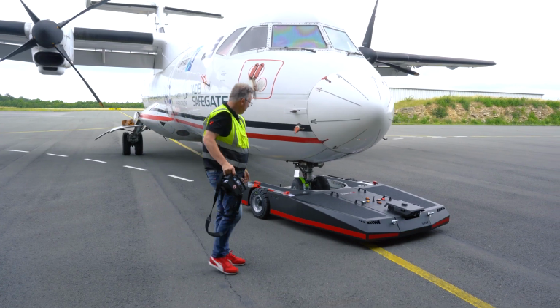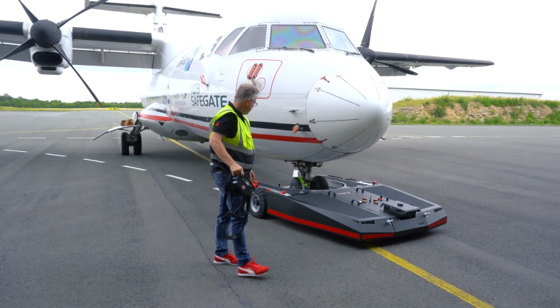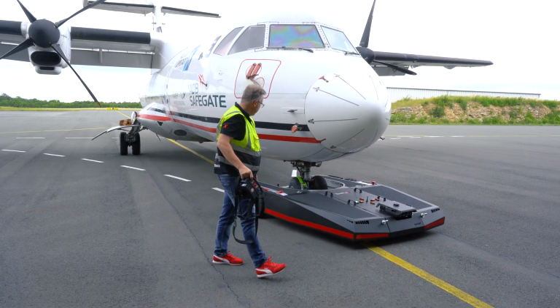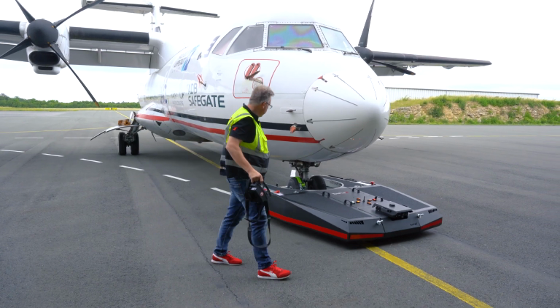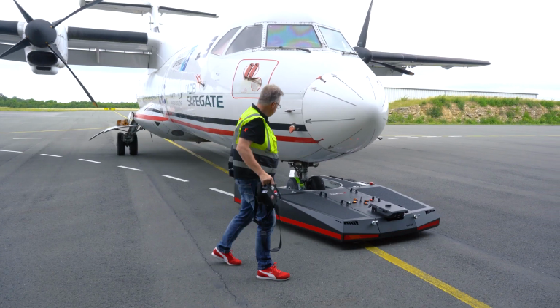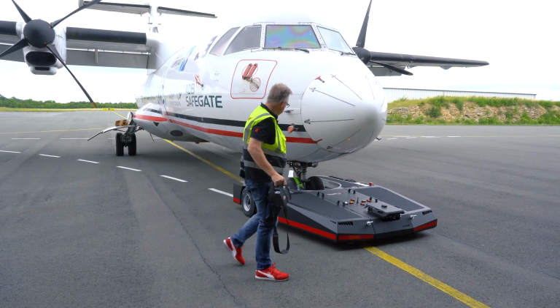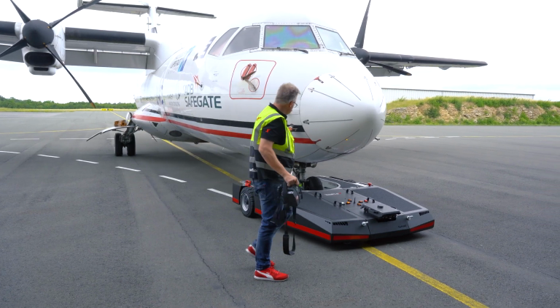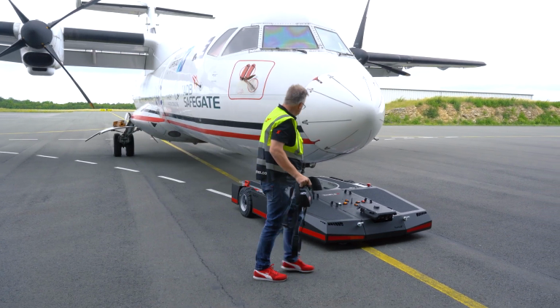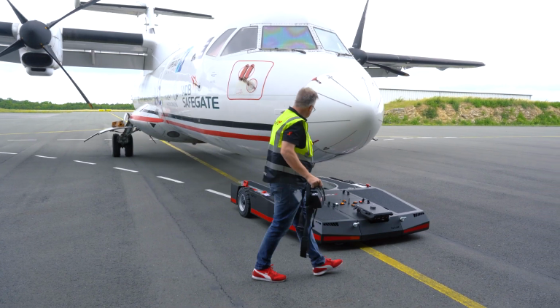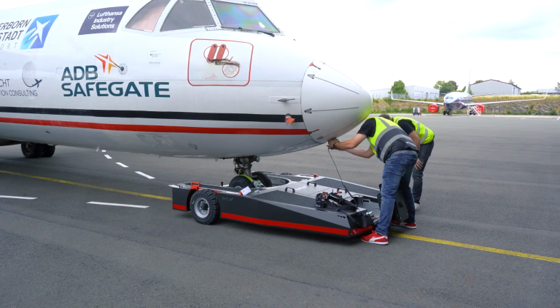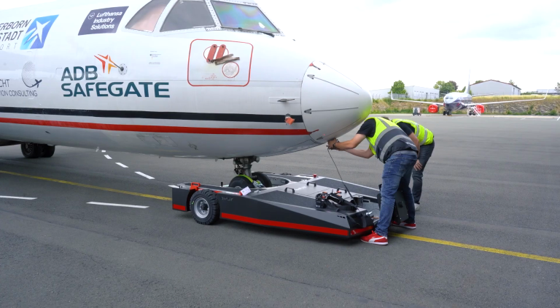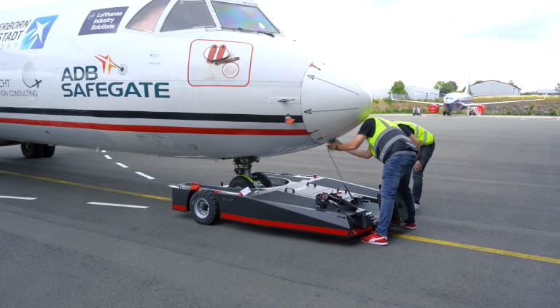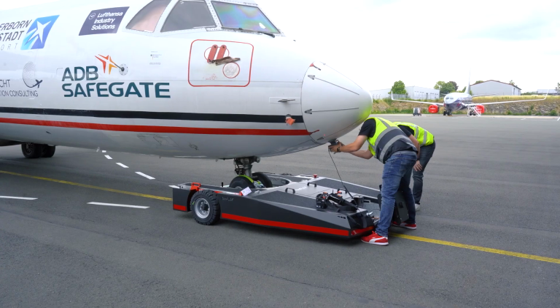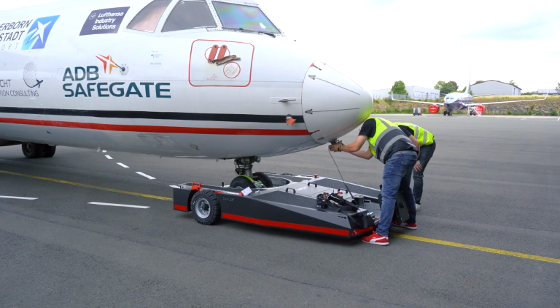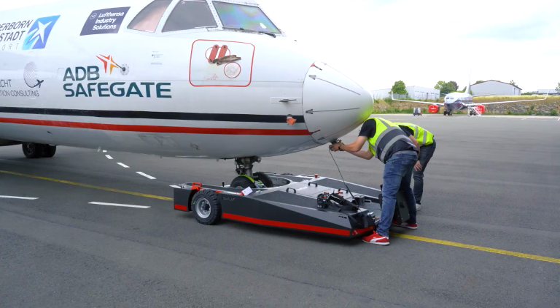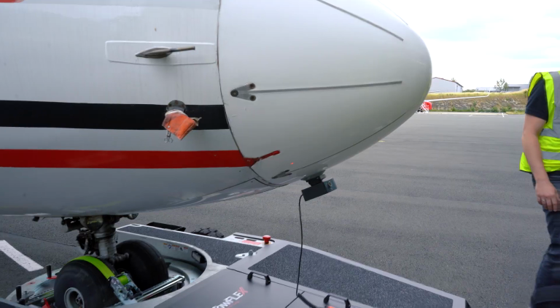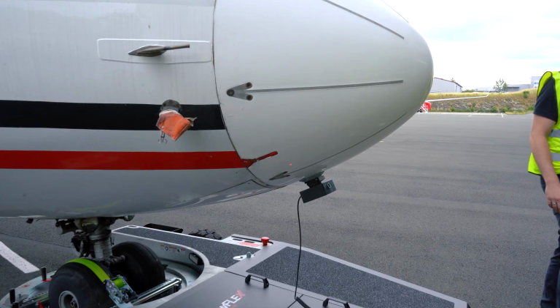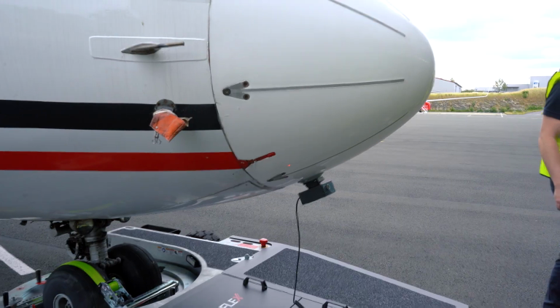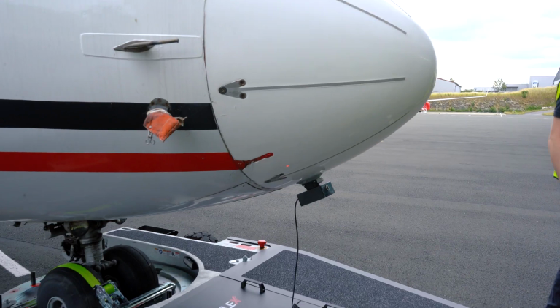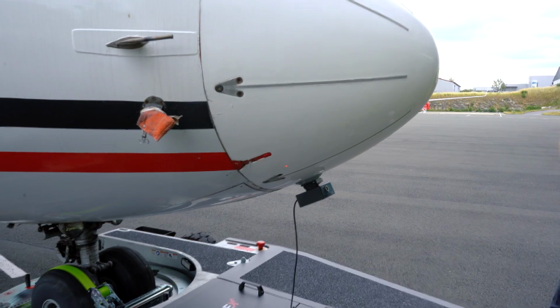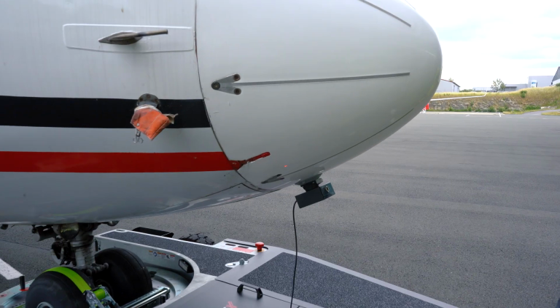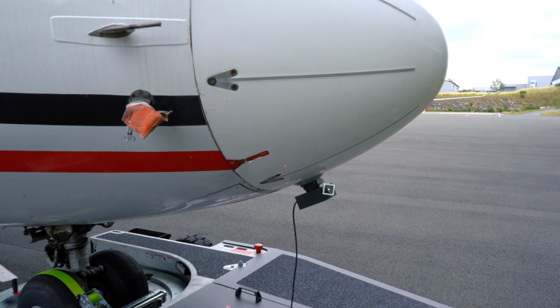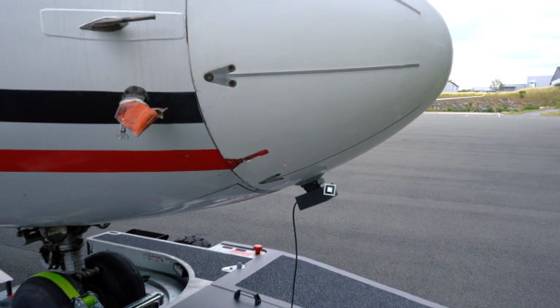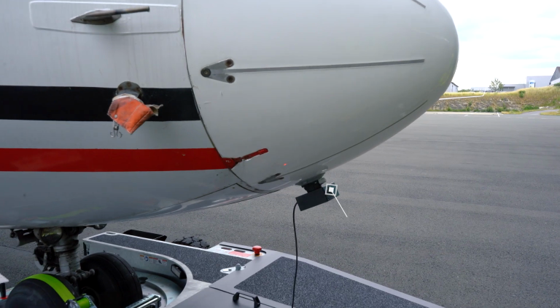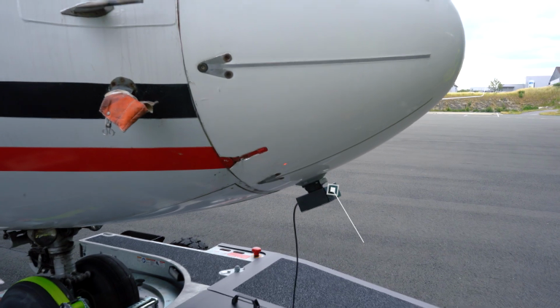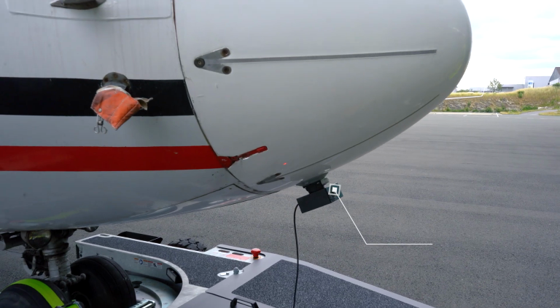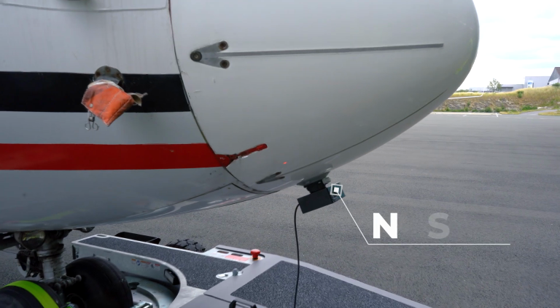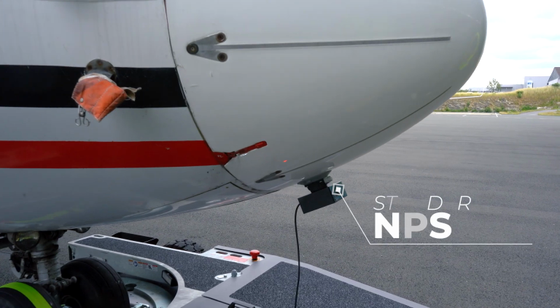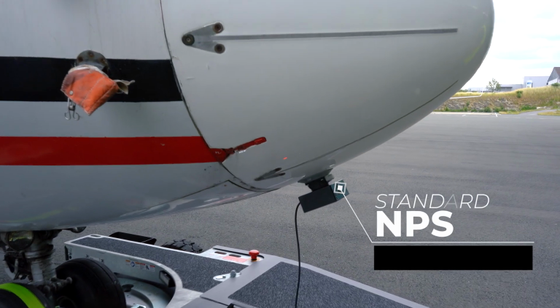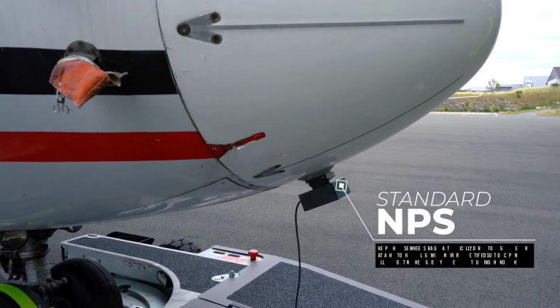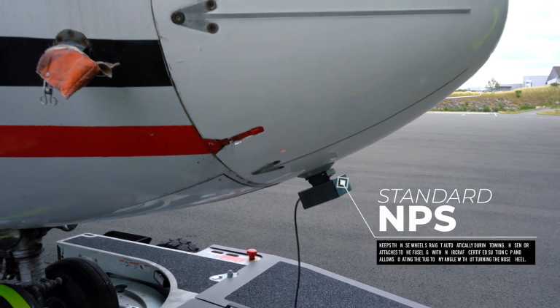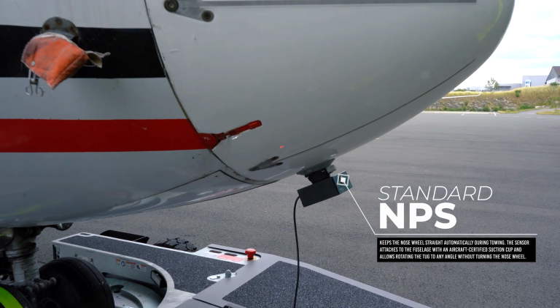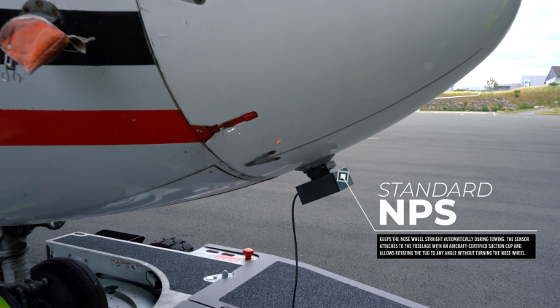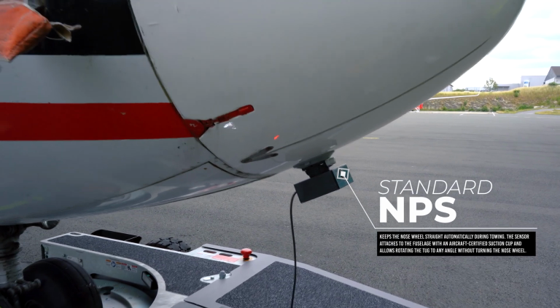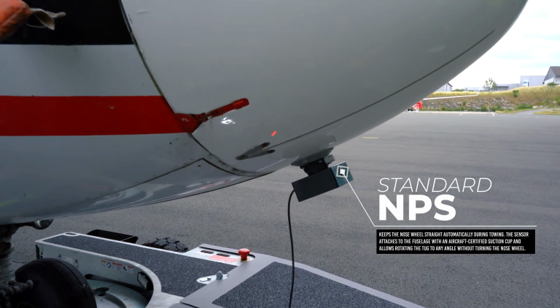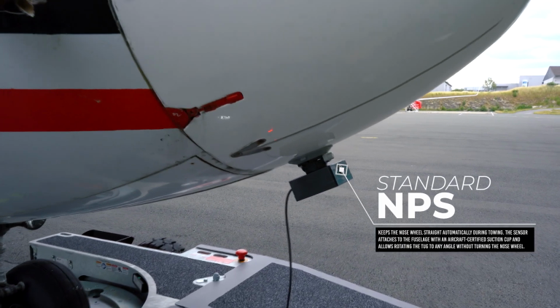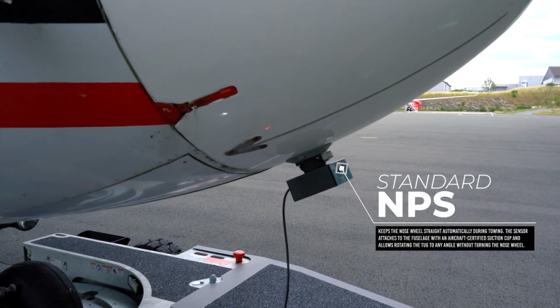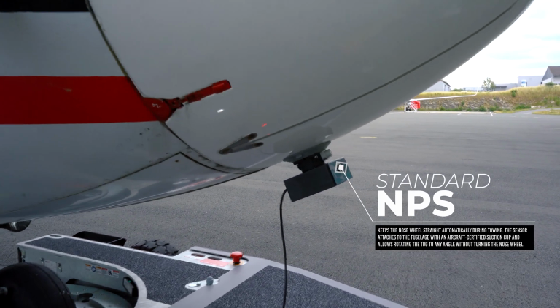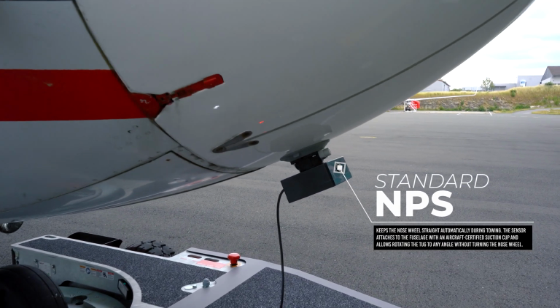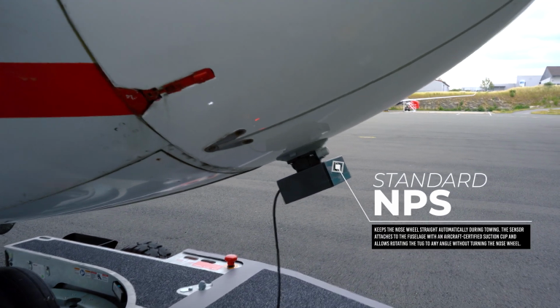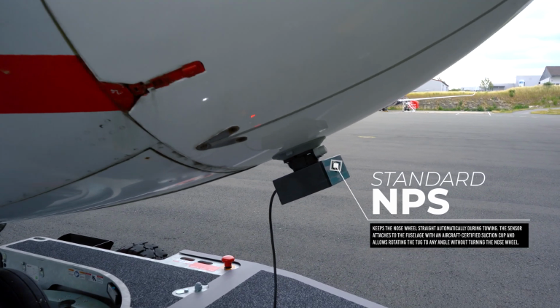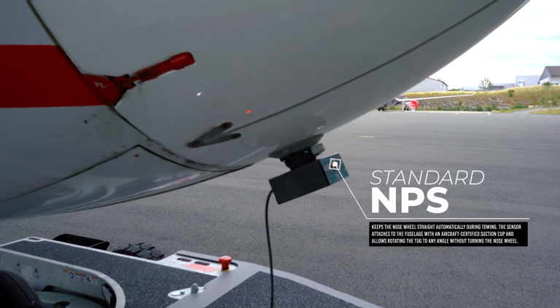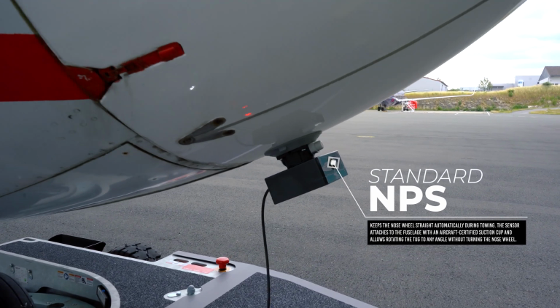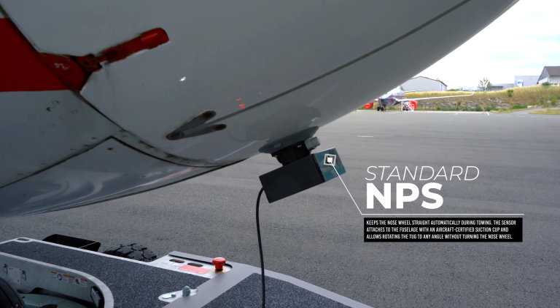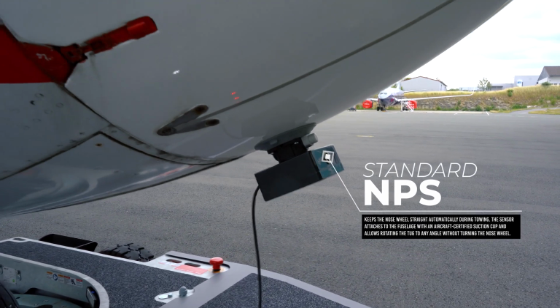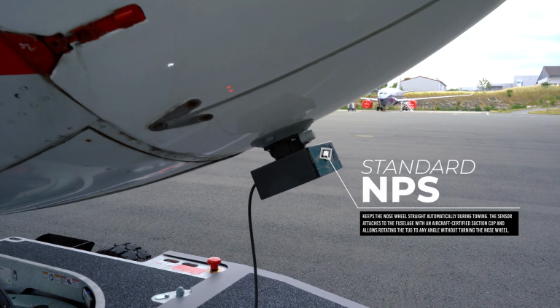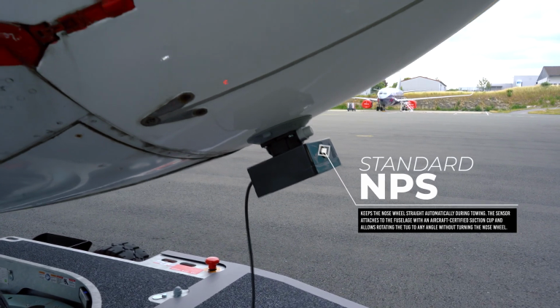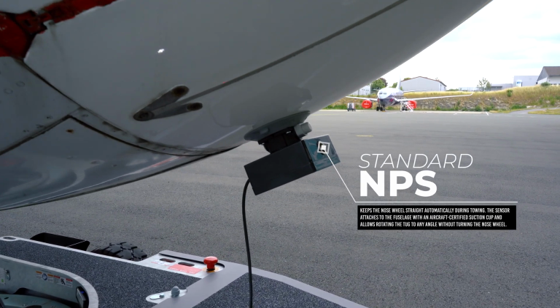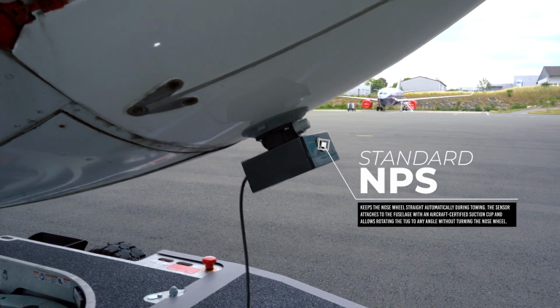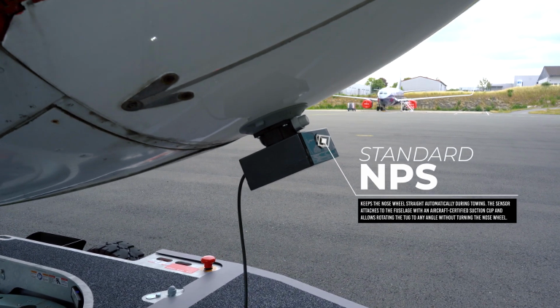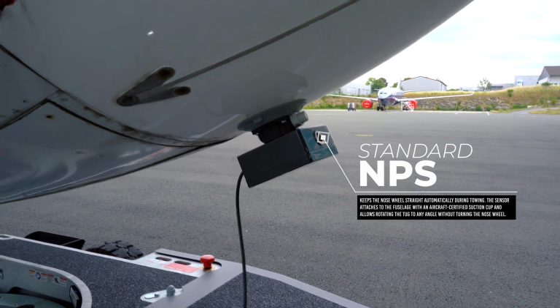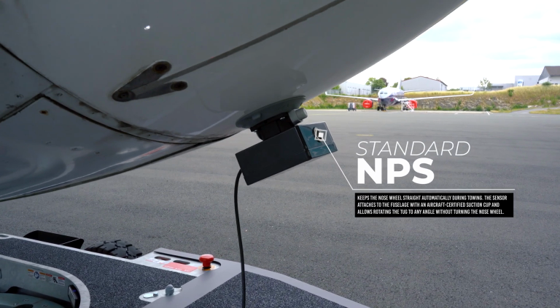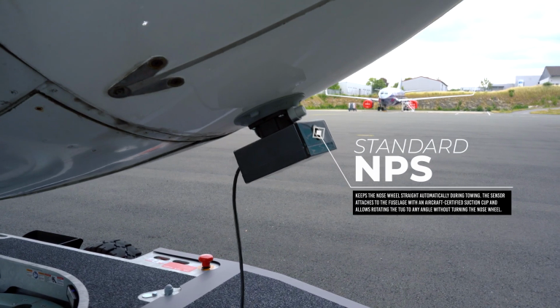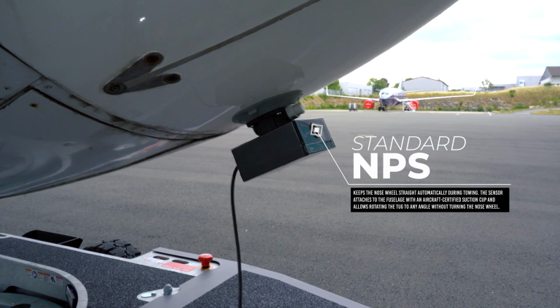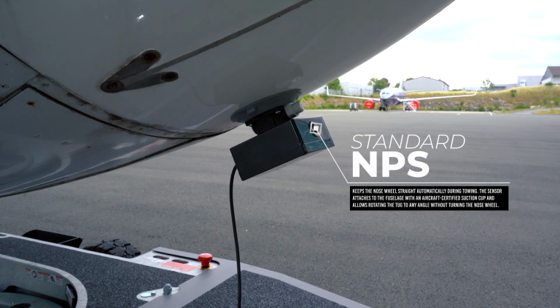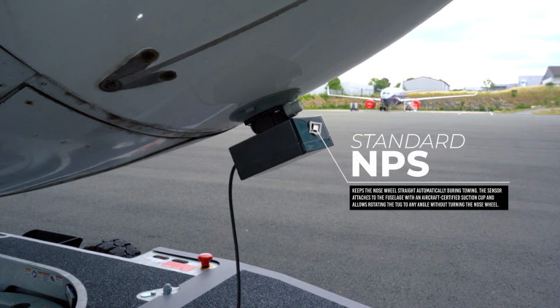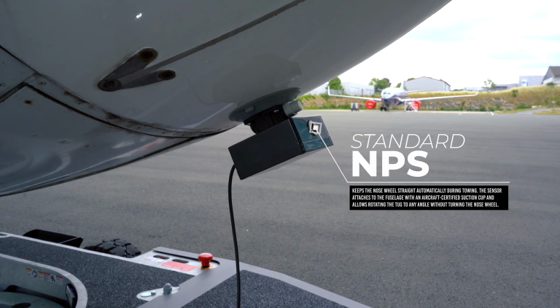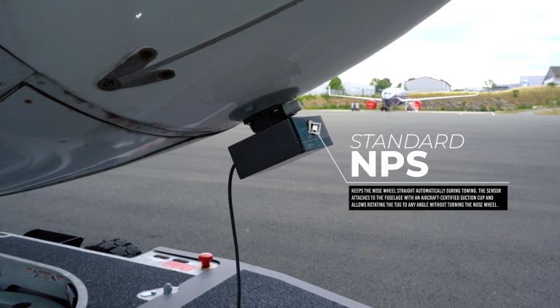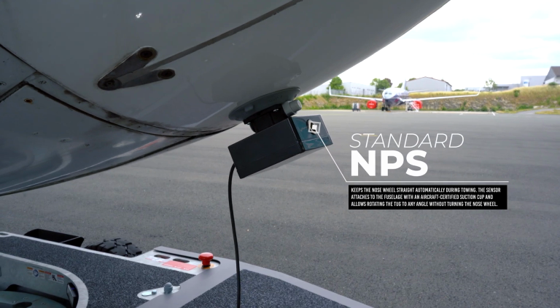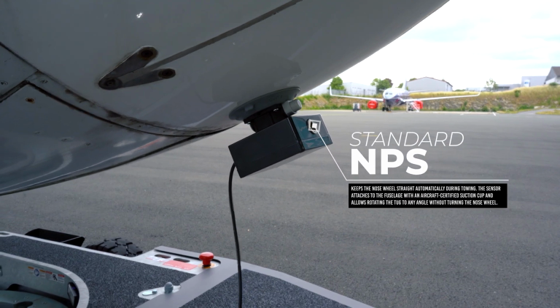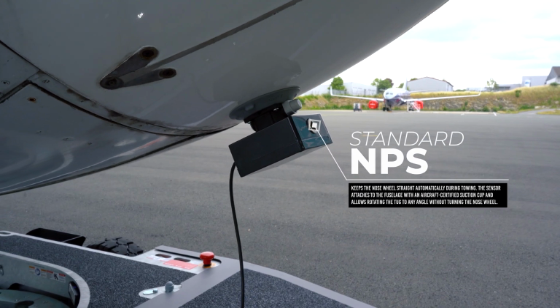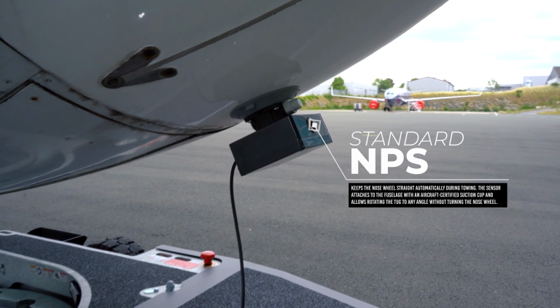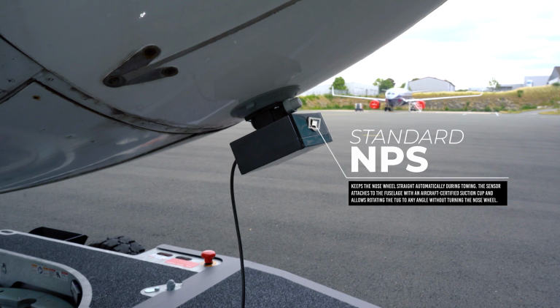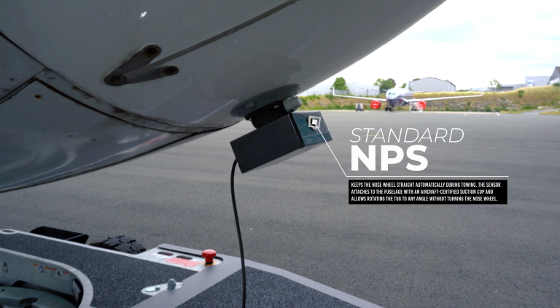The NPS sensor attaches to the fuselage with an aircraft certified suction cup and allows rotating the tug without turning the nose wheel.